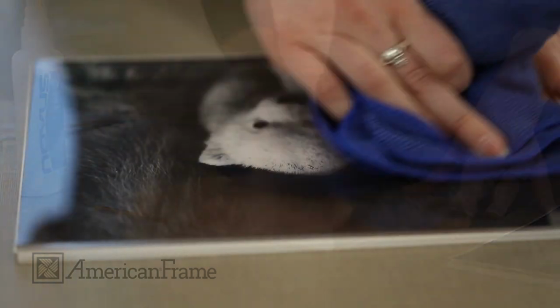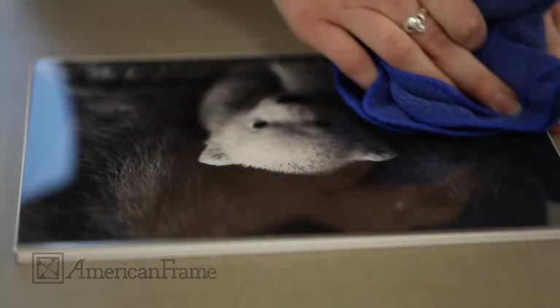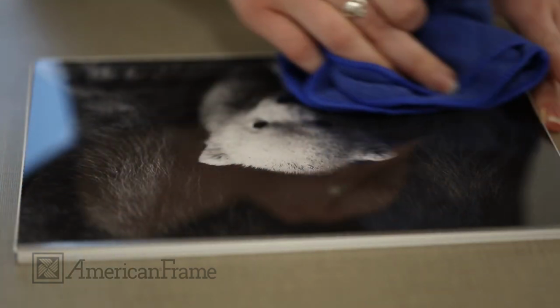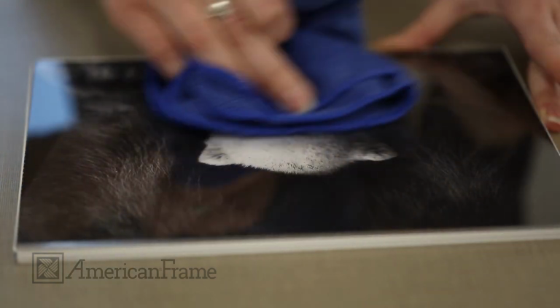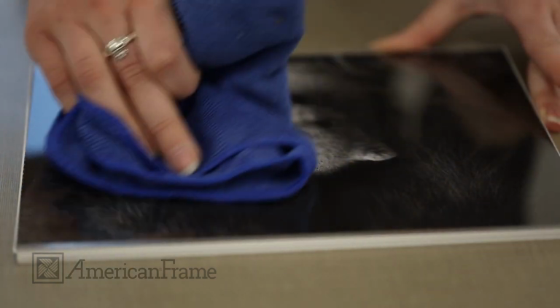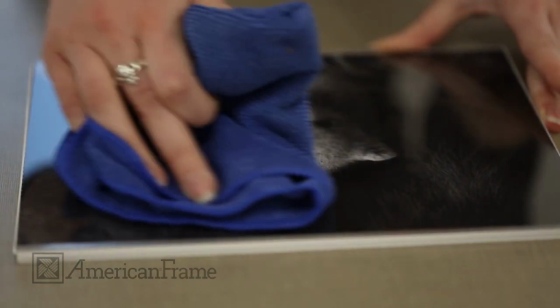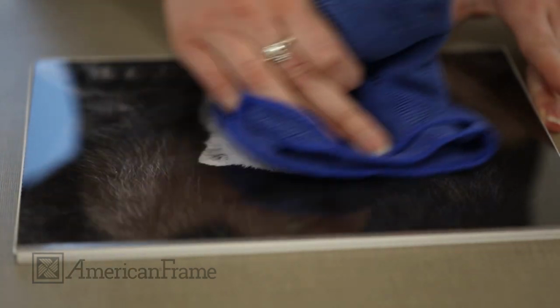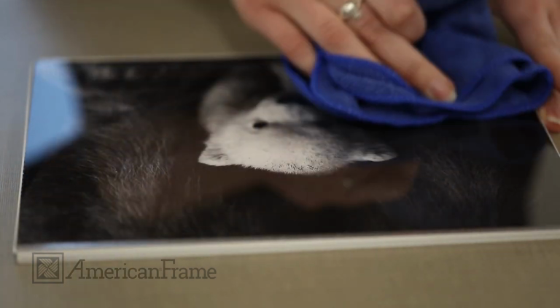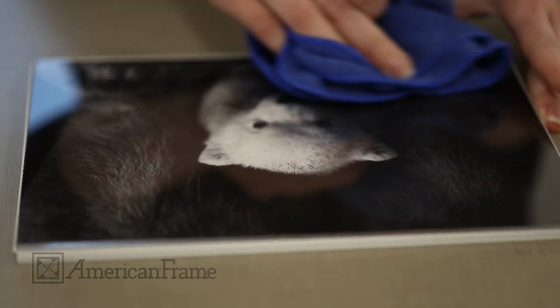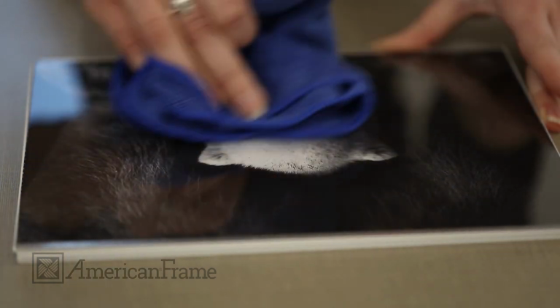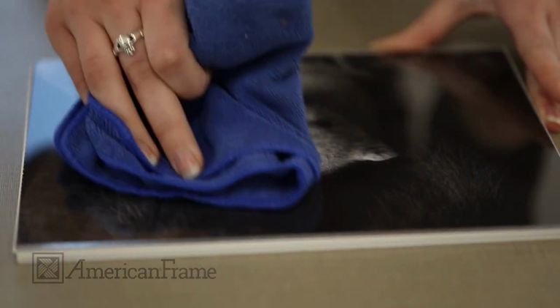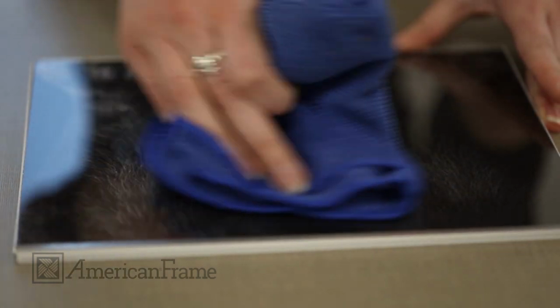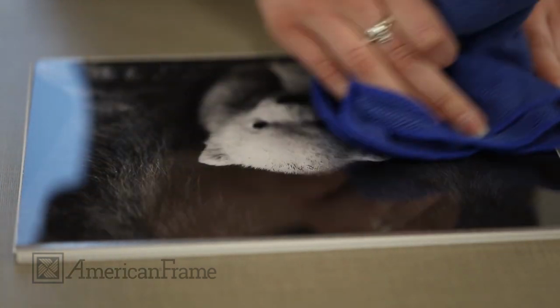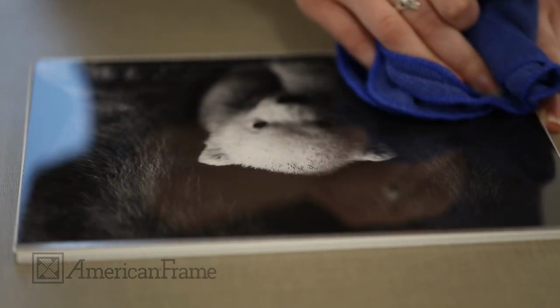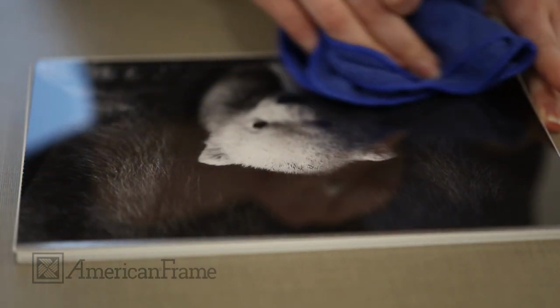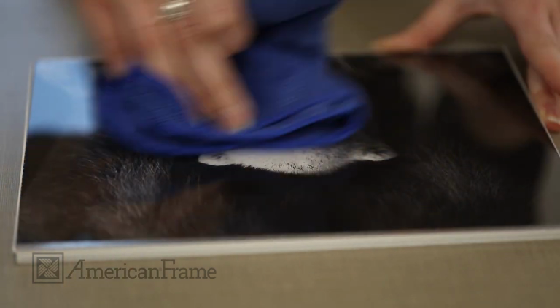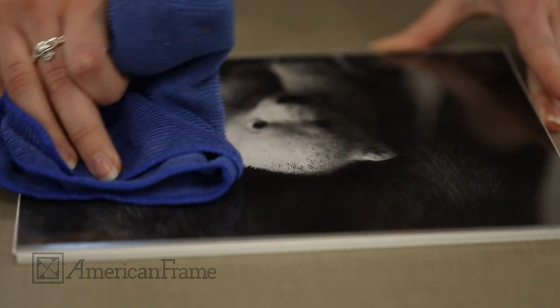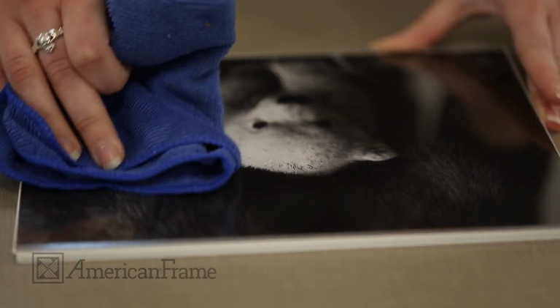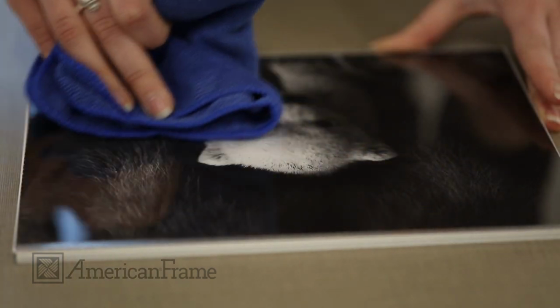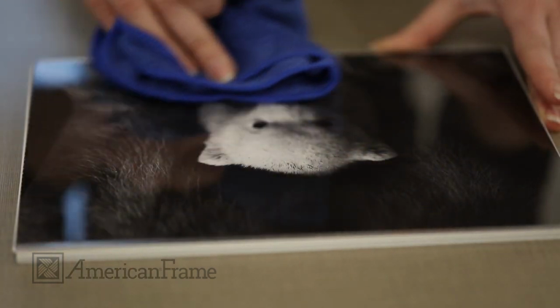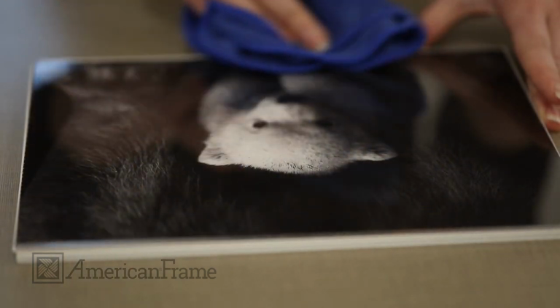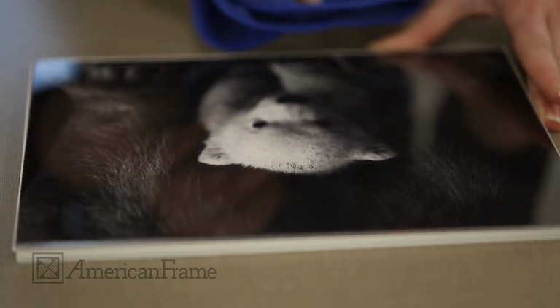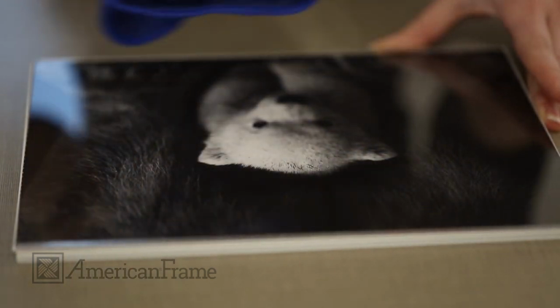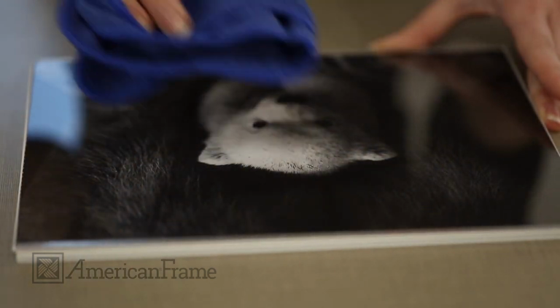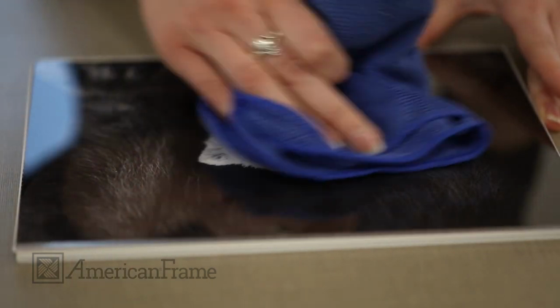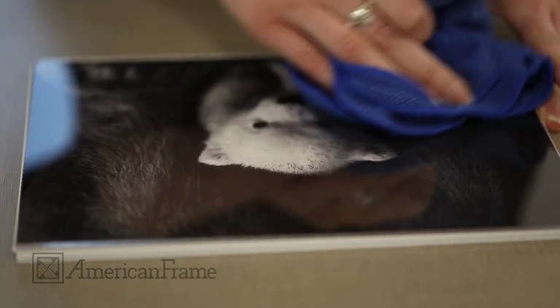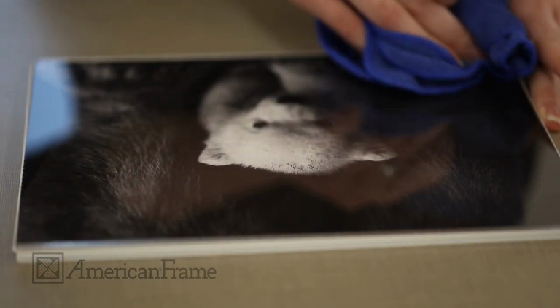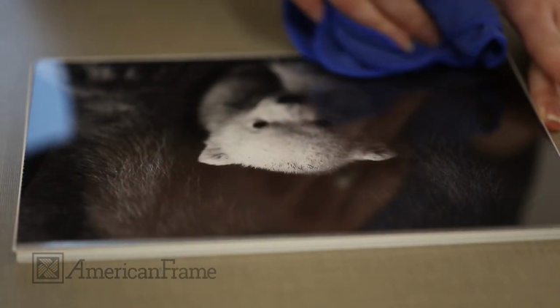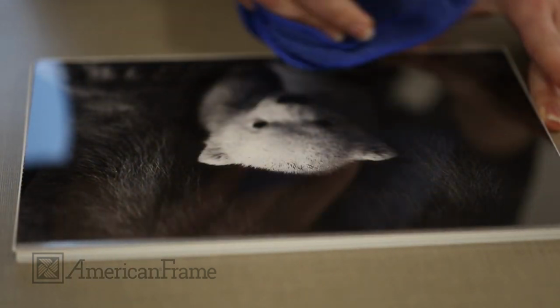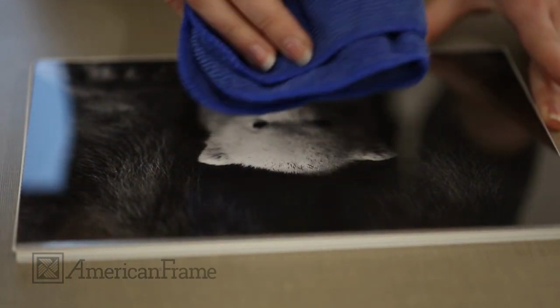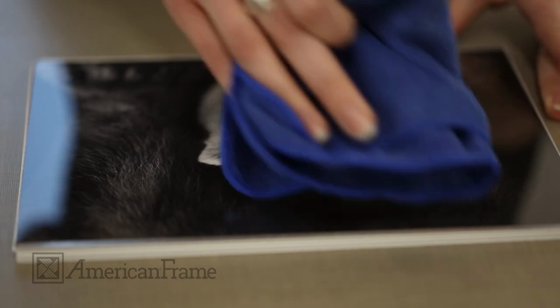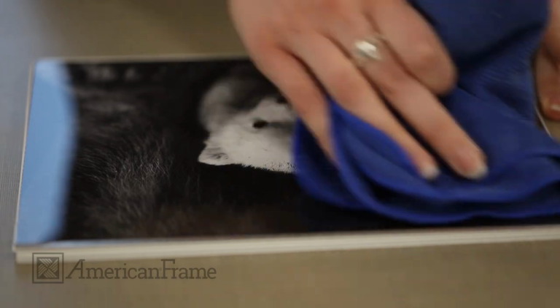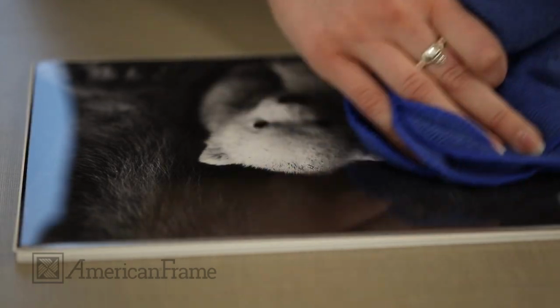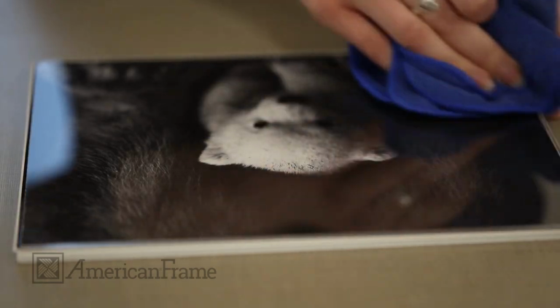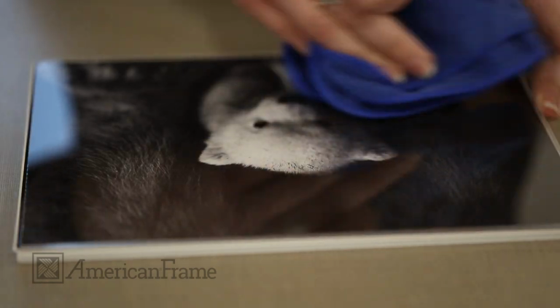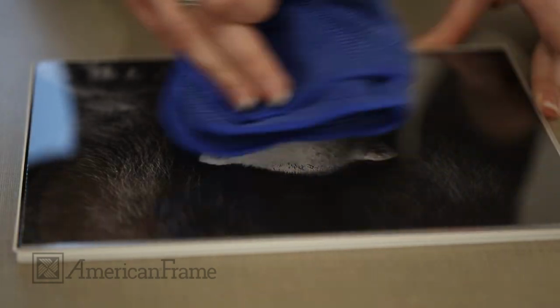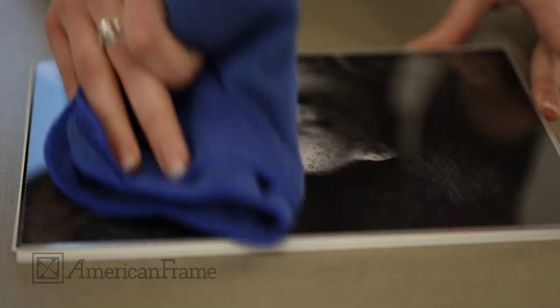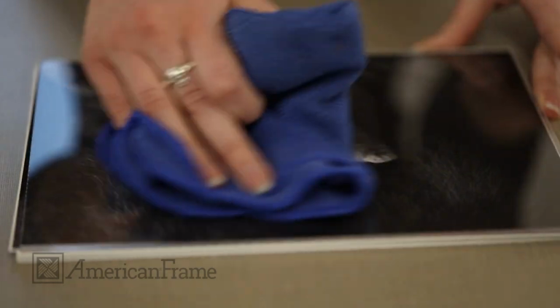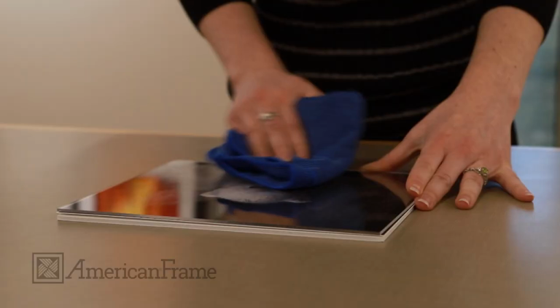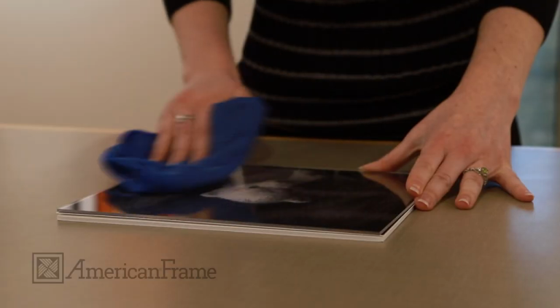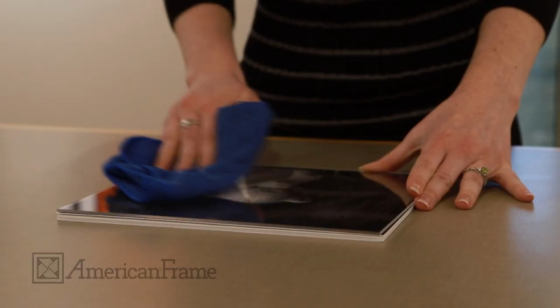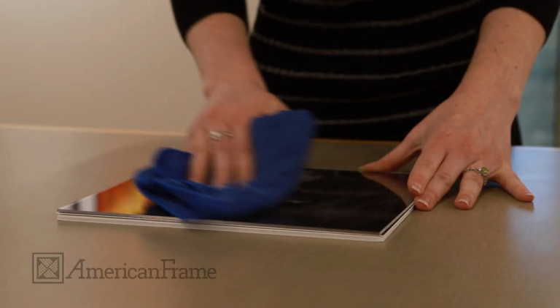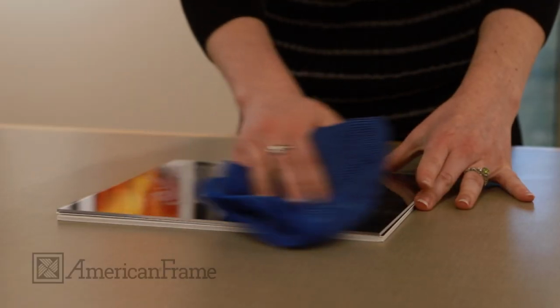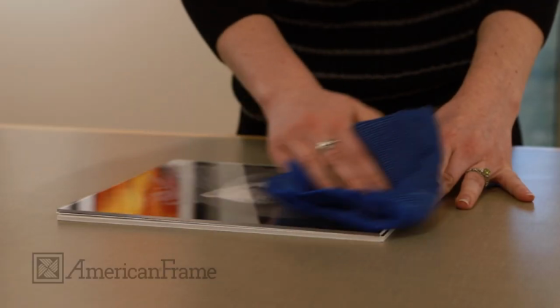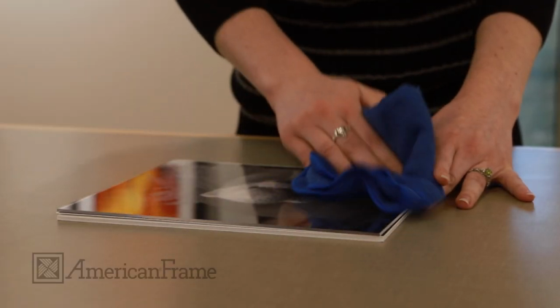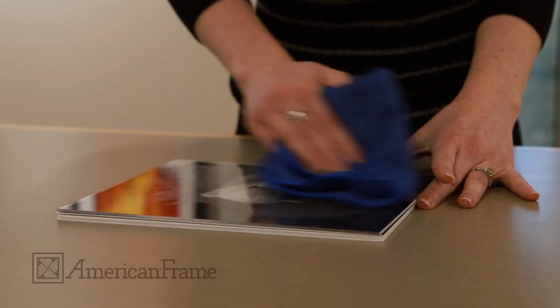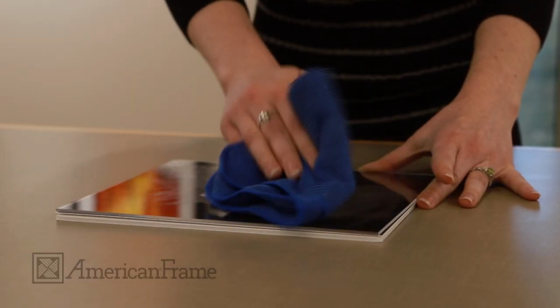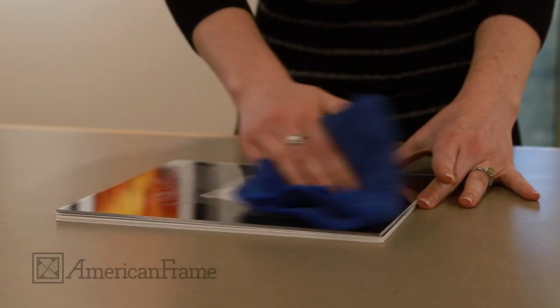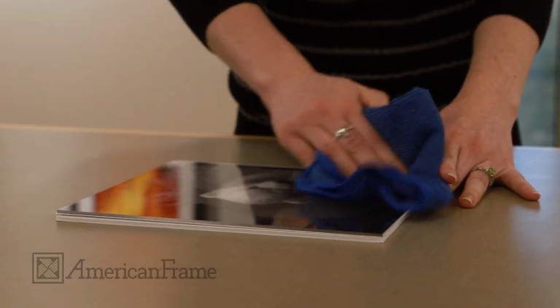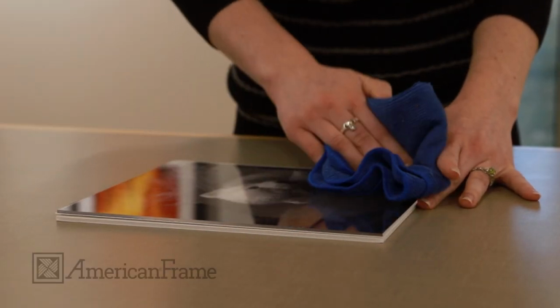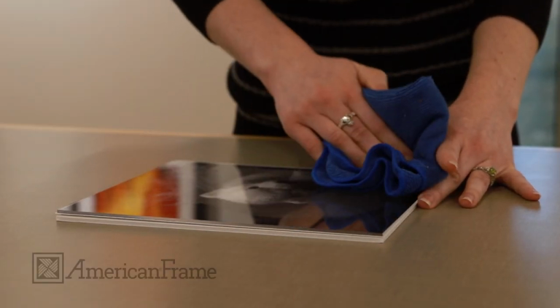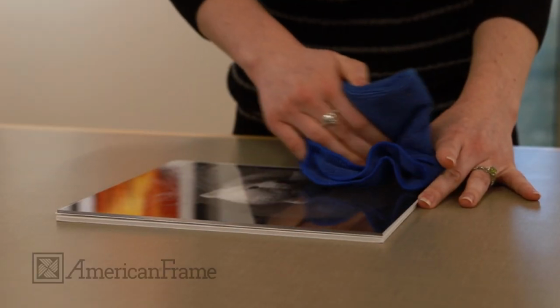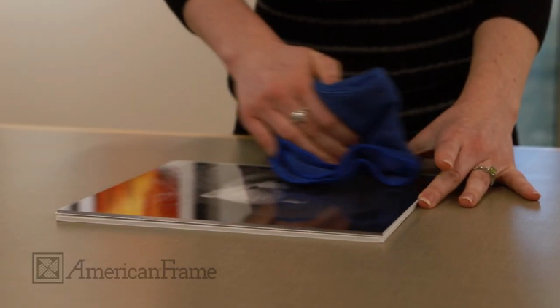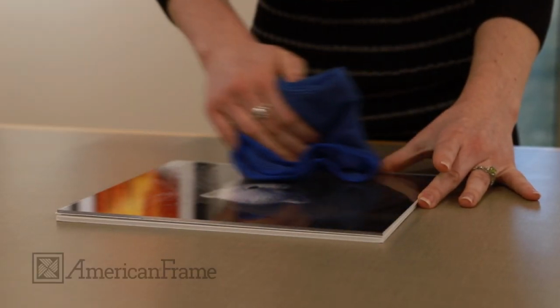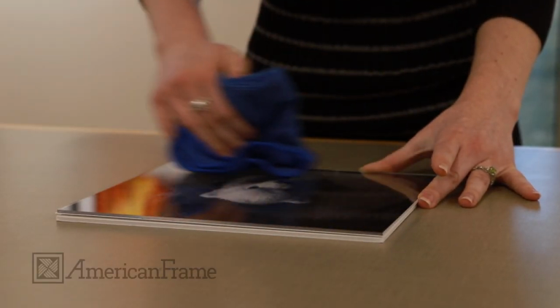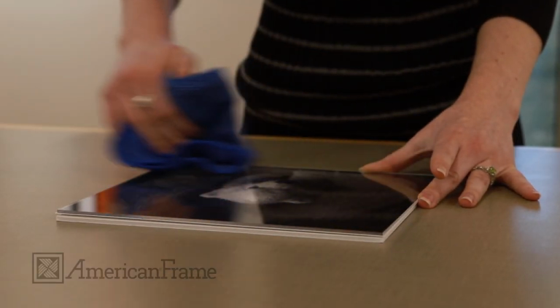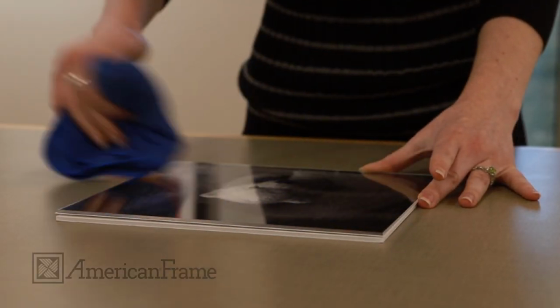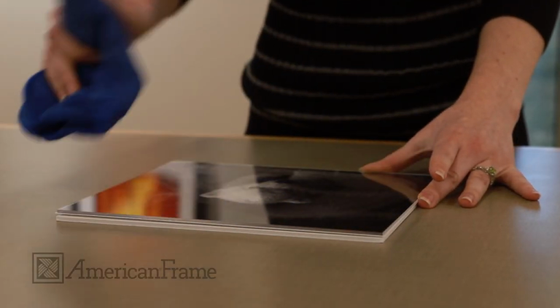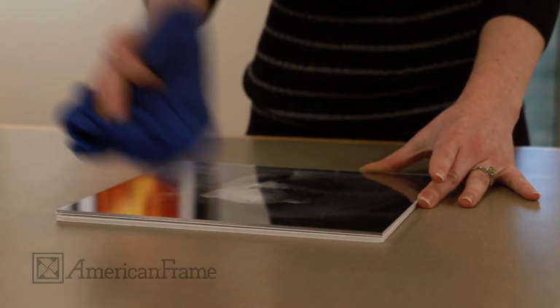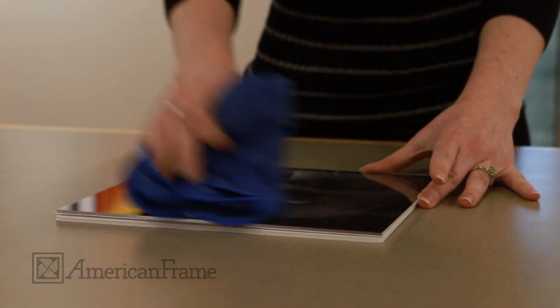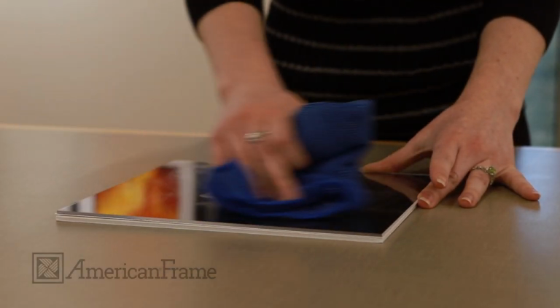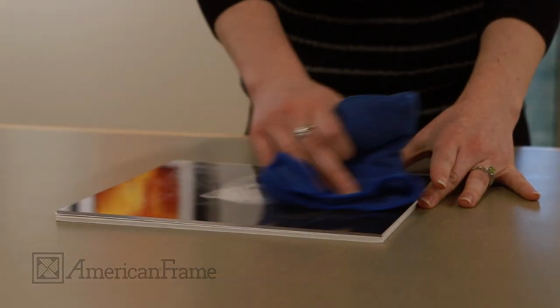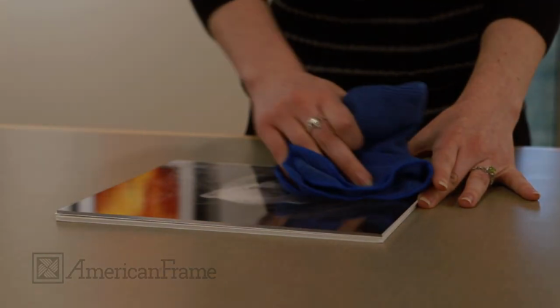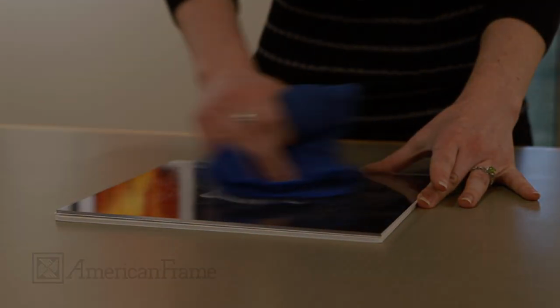The finished result is a clear finish ready to show off your artwork. Order yours today at AmericanFrame.com.